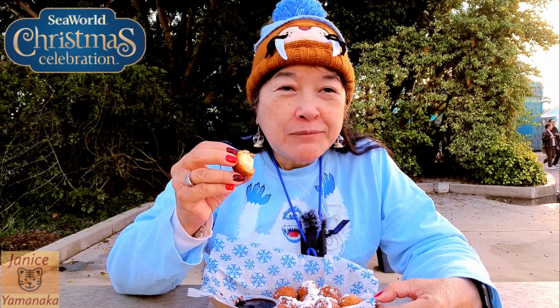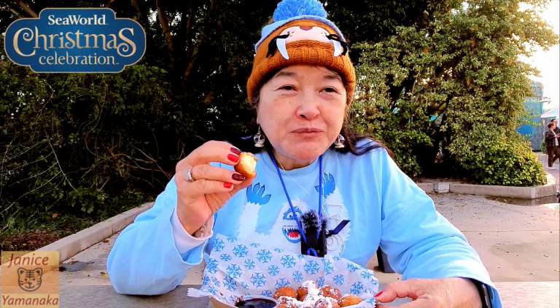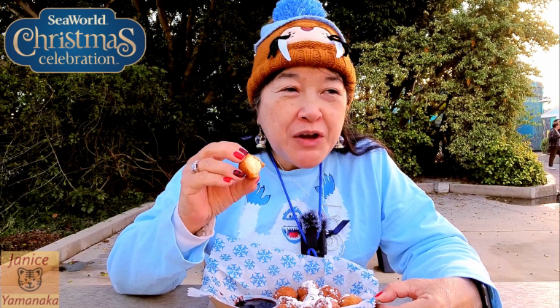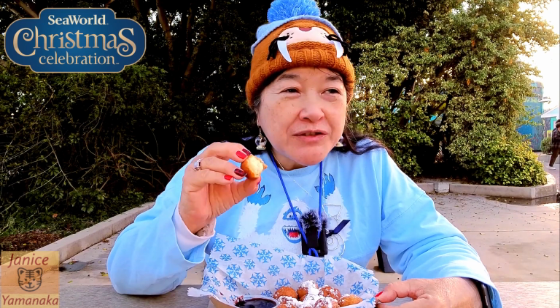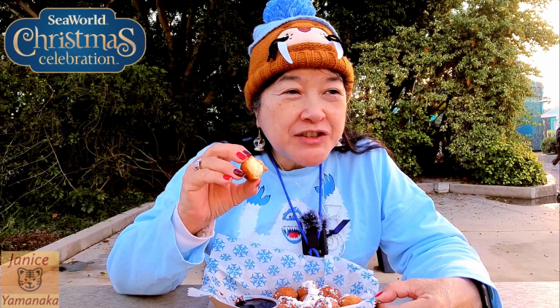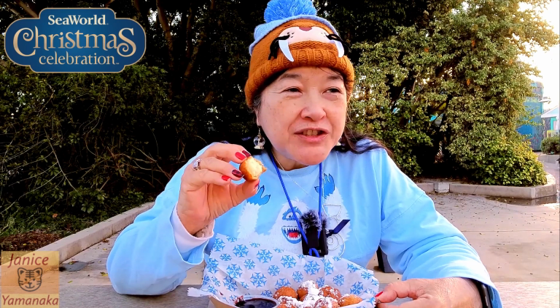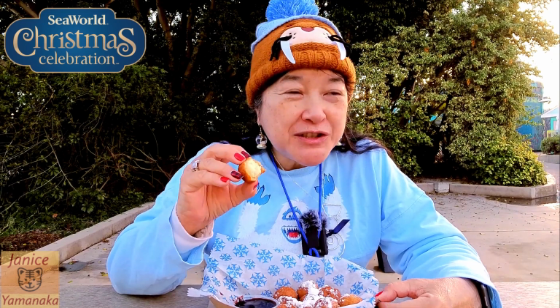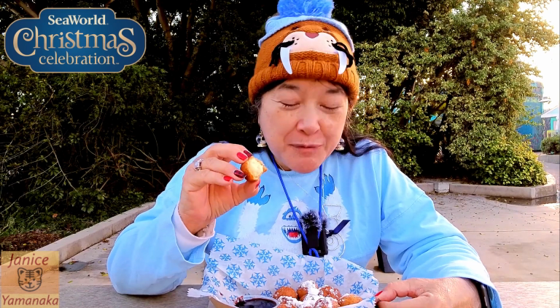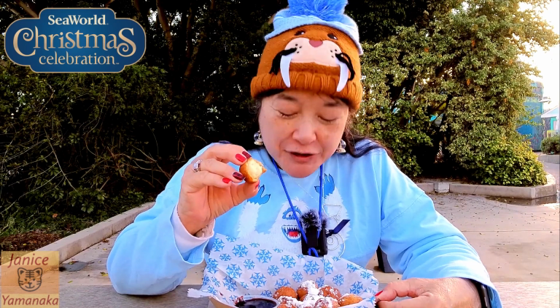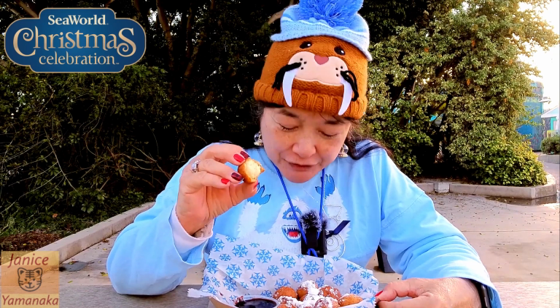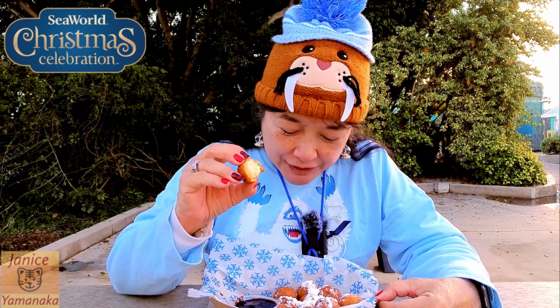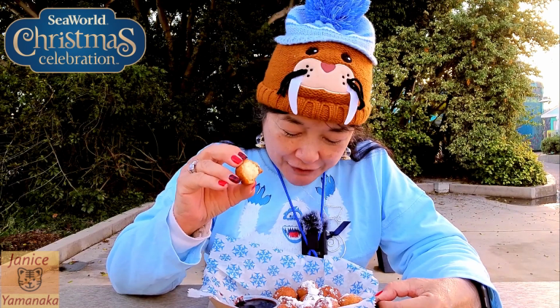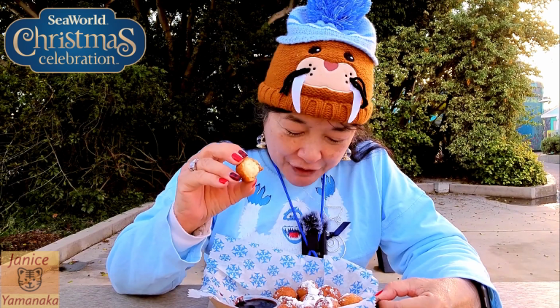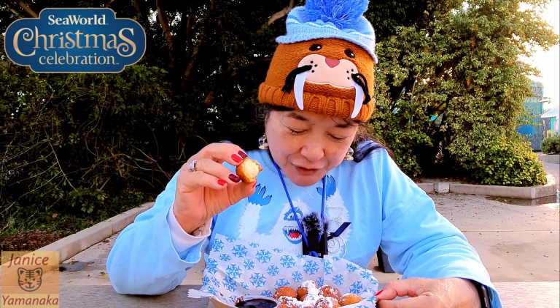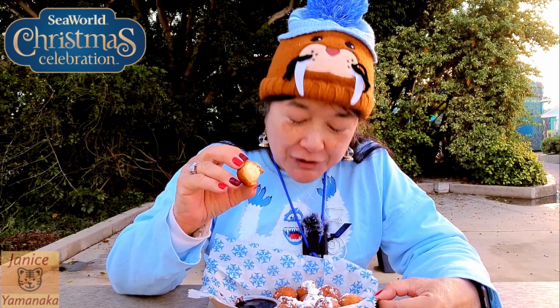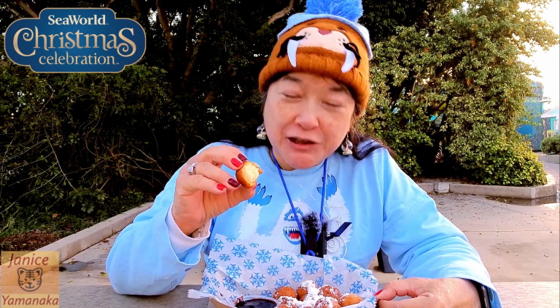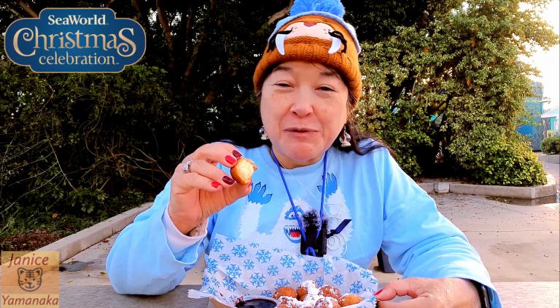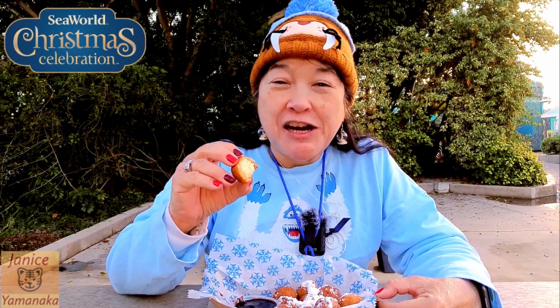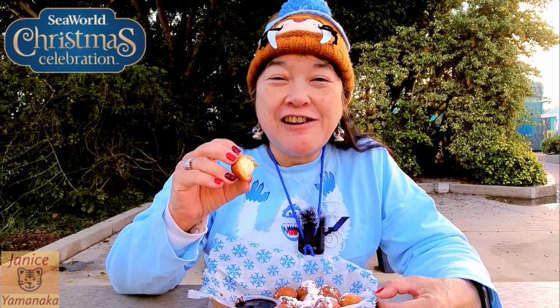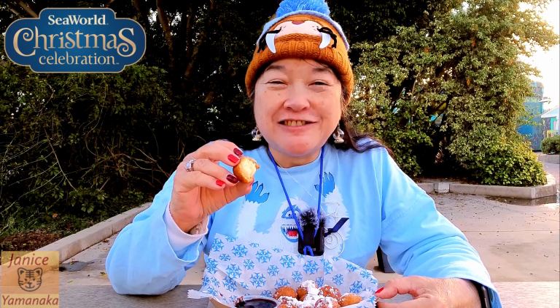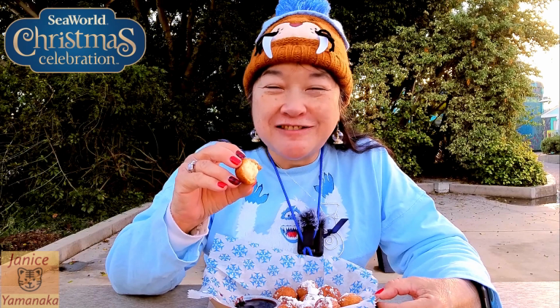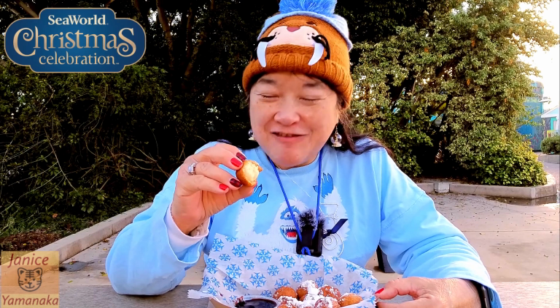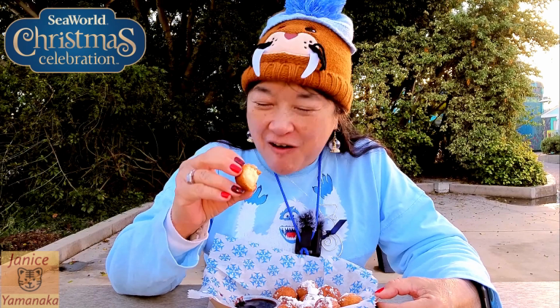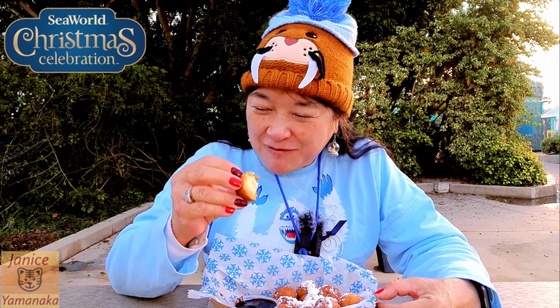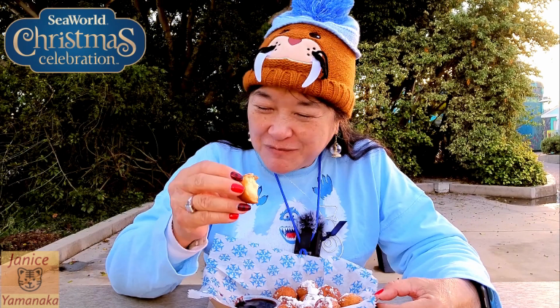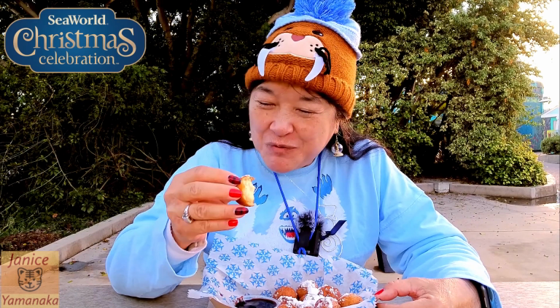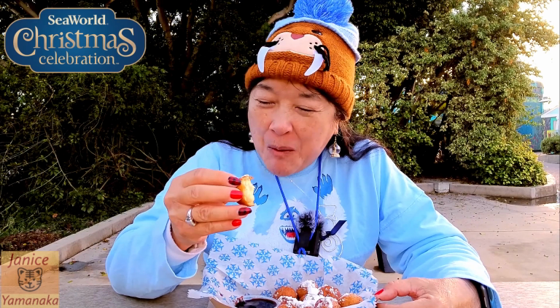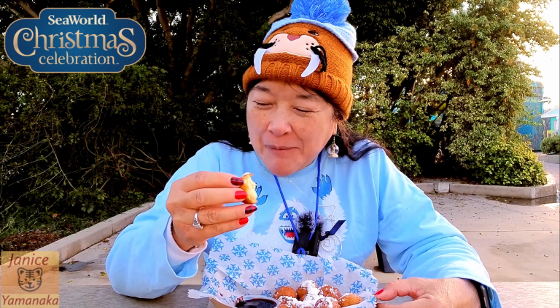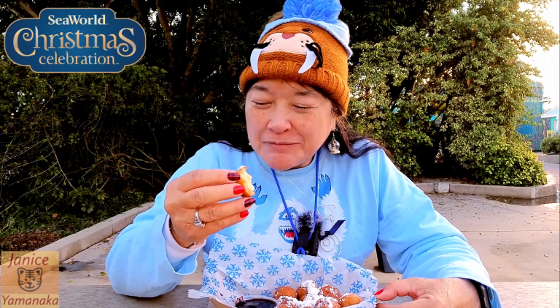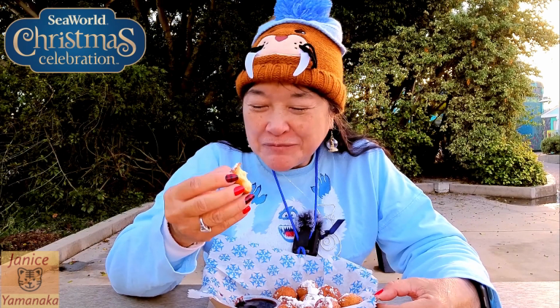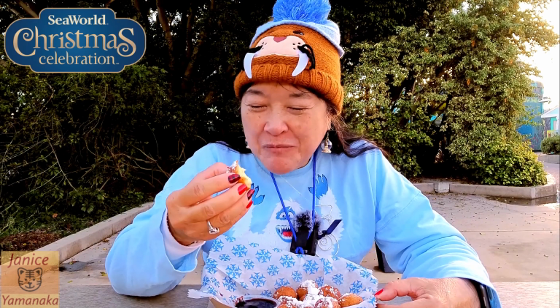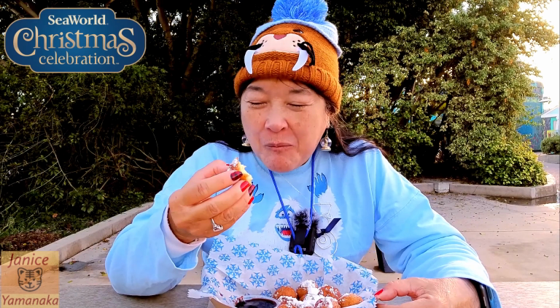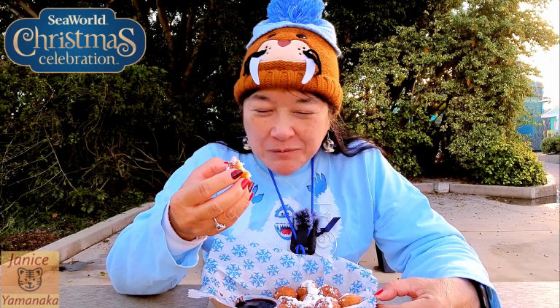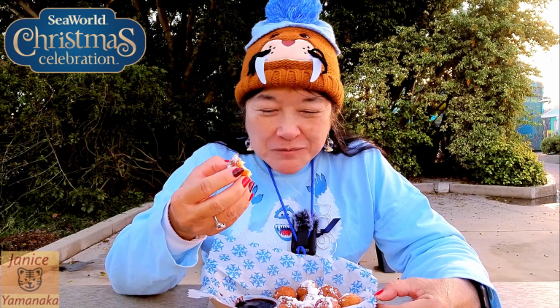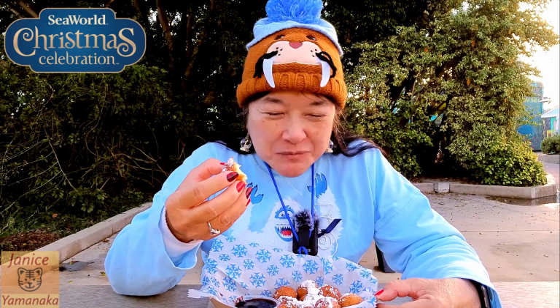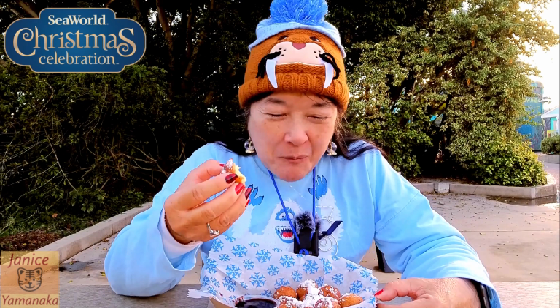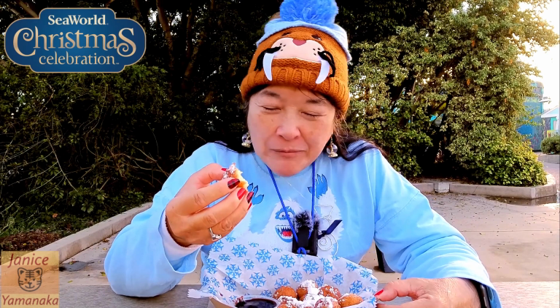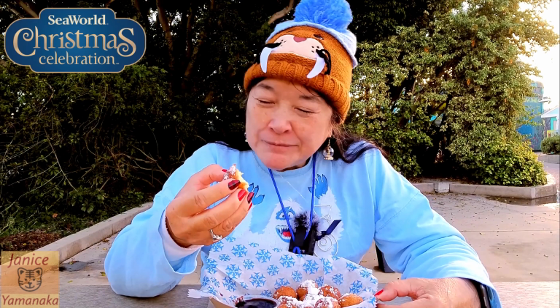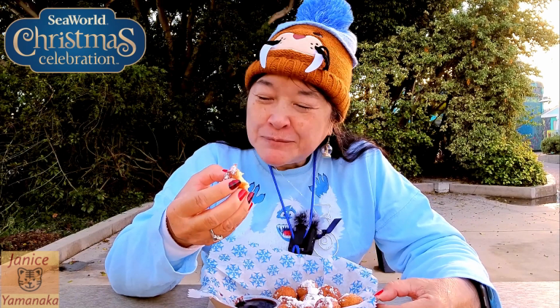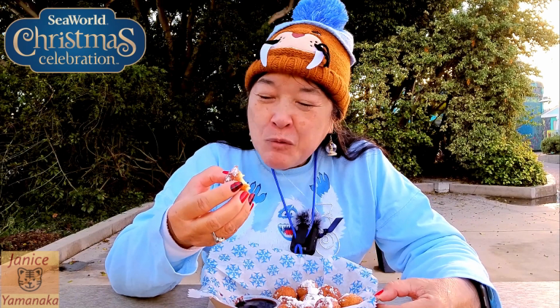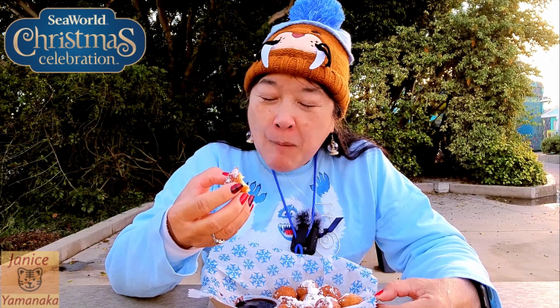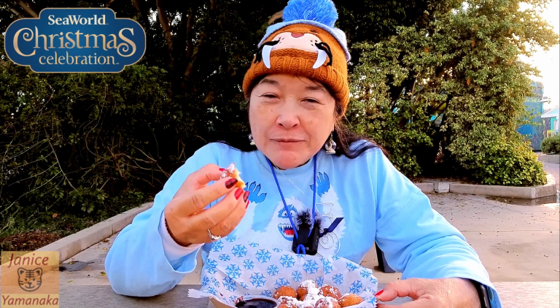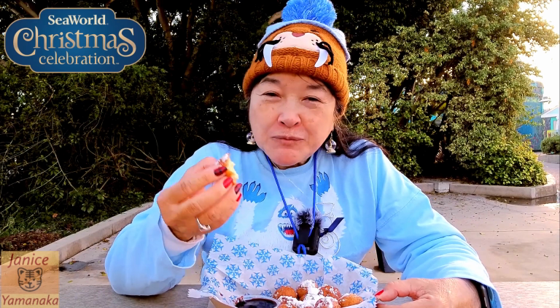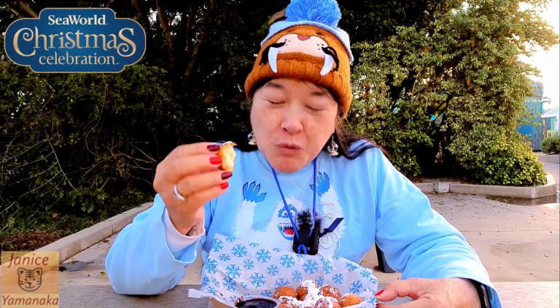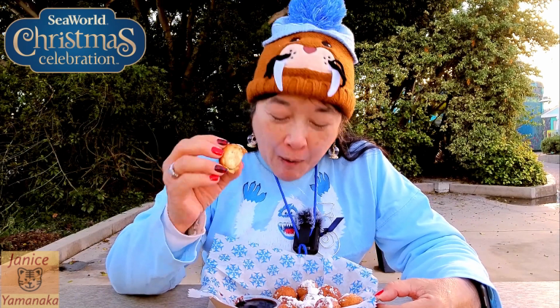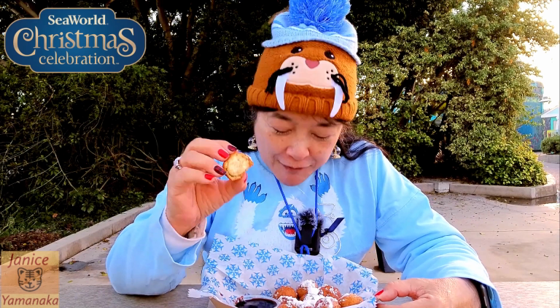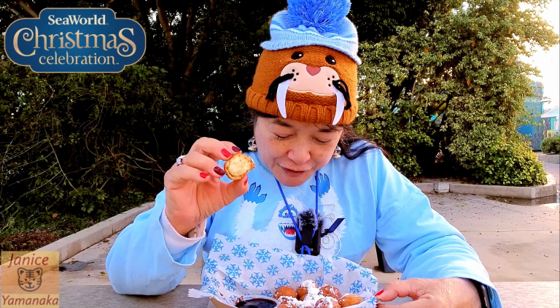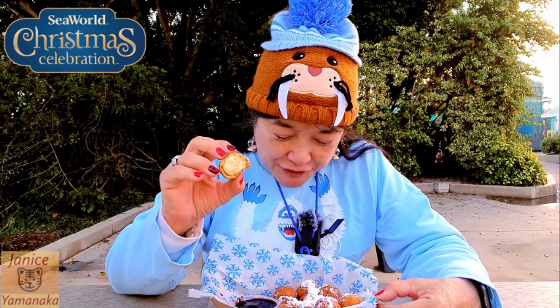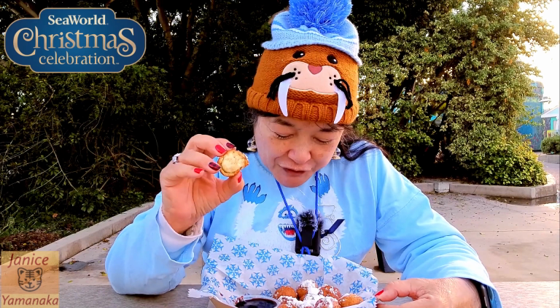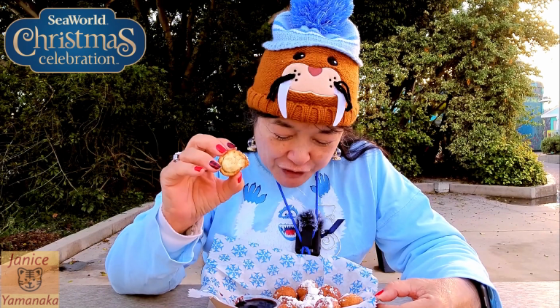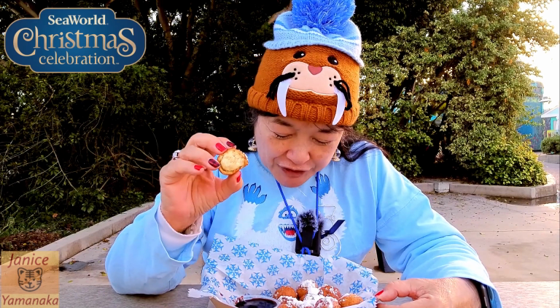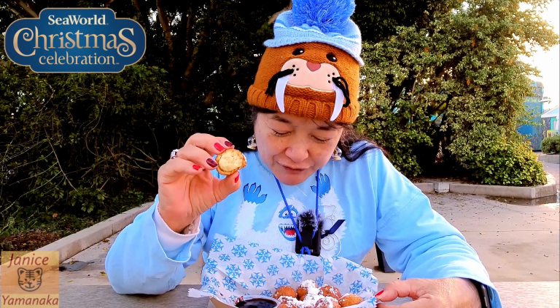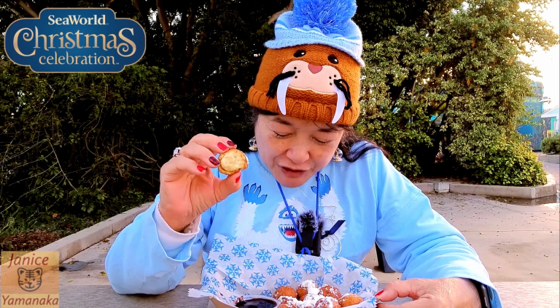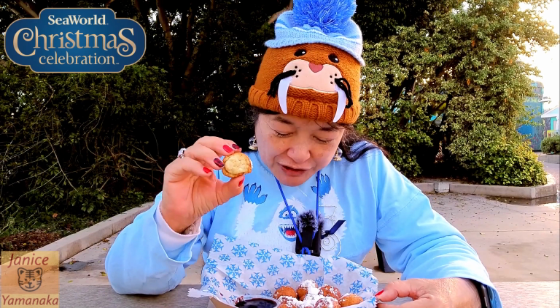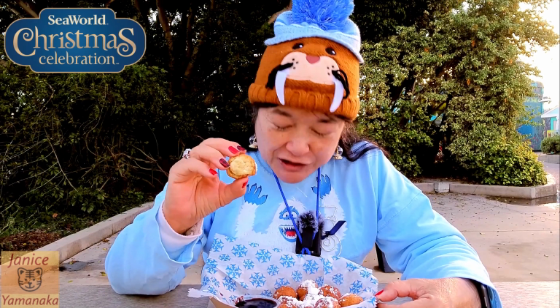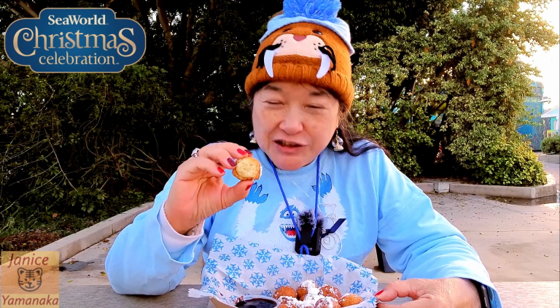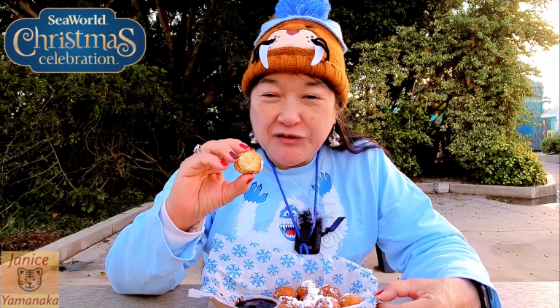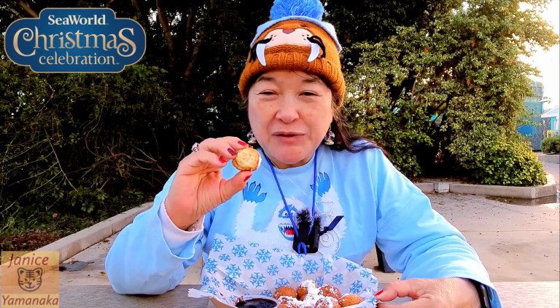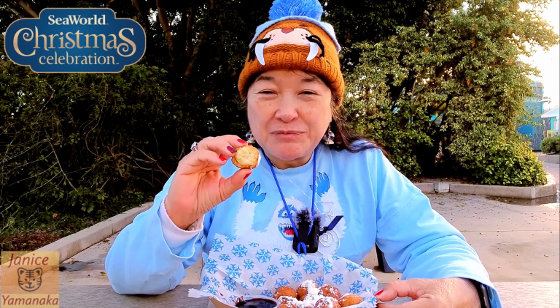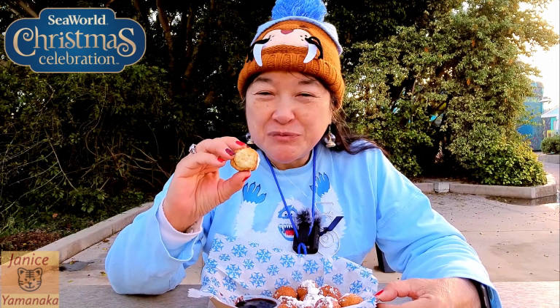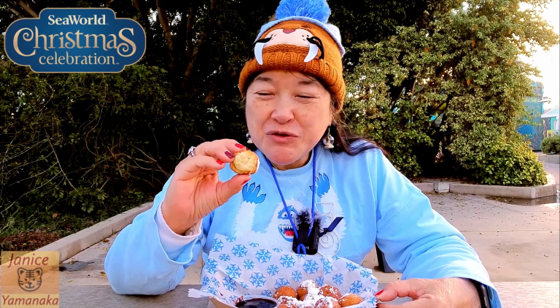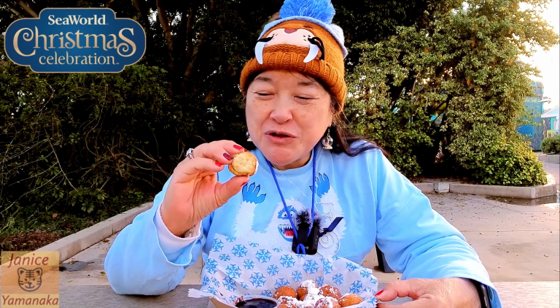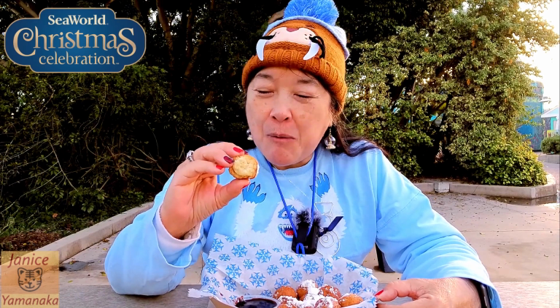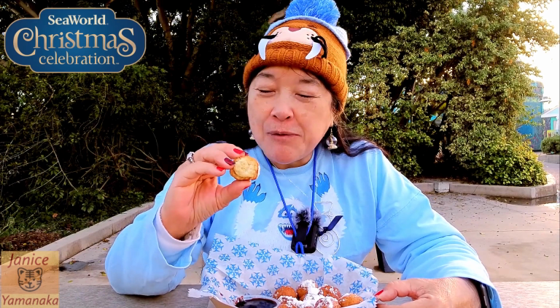Yeah, so these are better than I thought they were going to be, and they do give you a dozen of them.